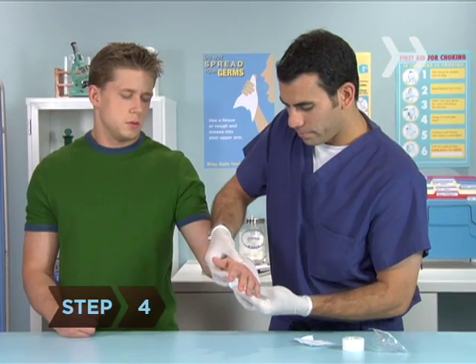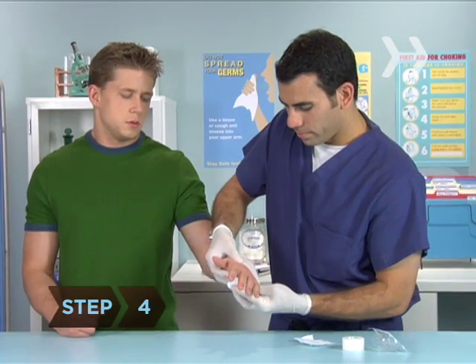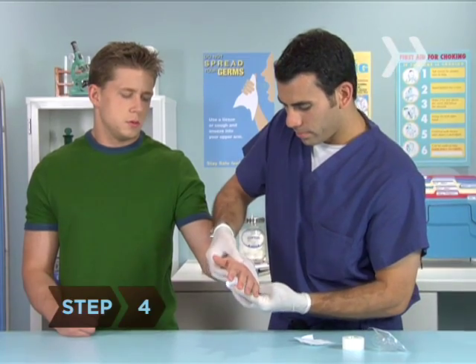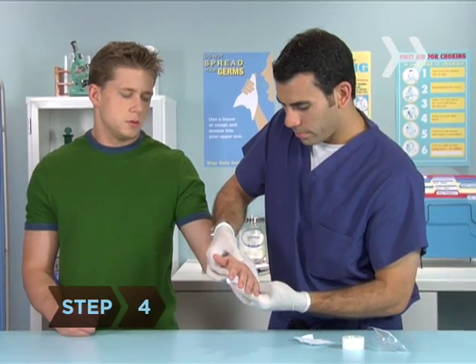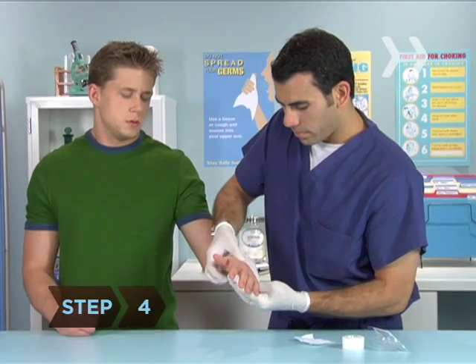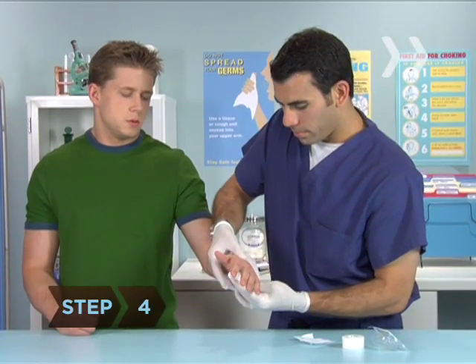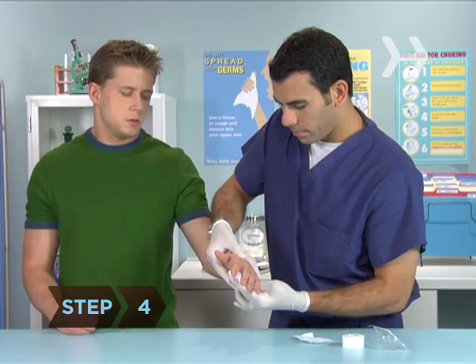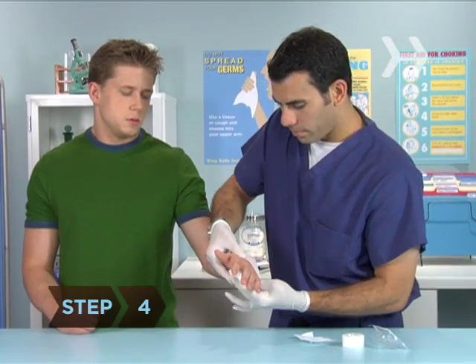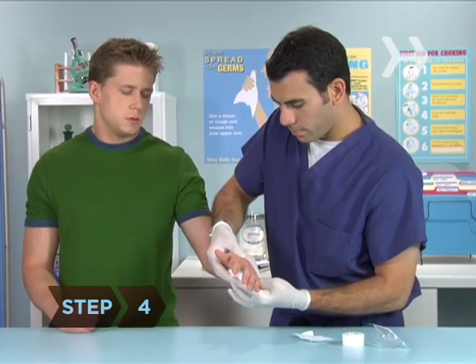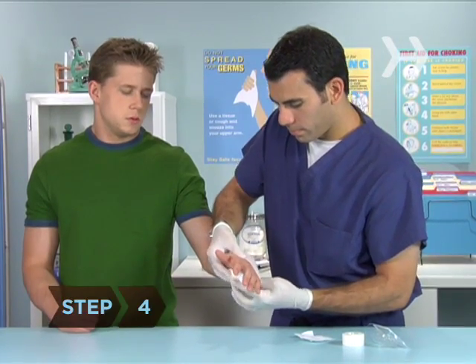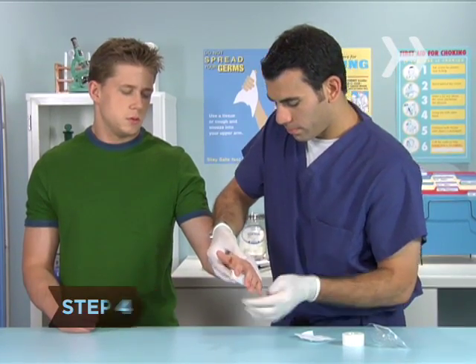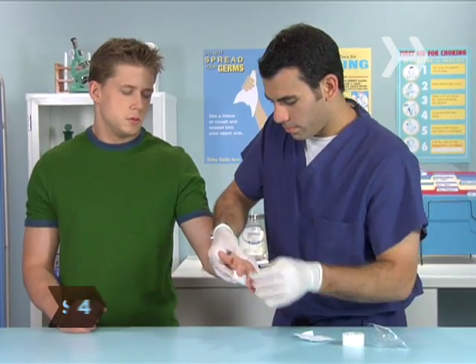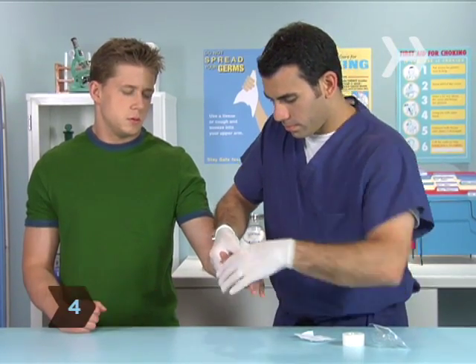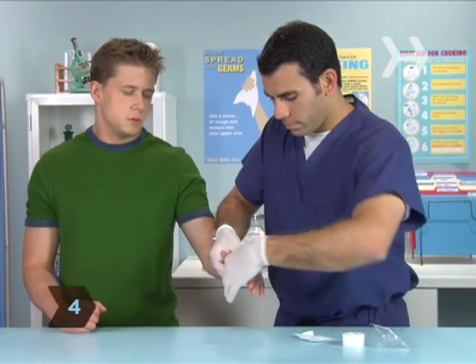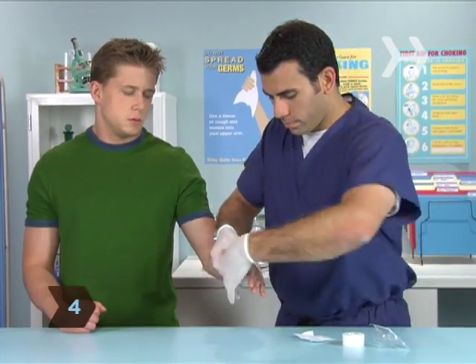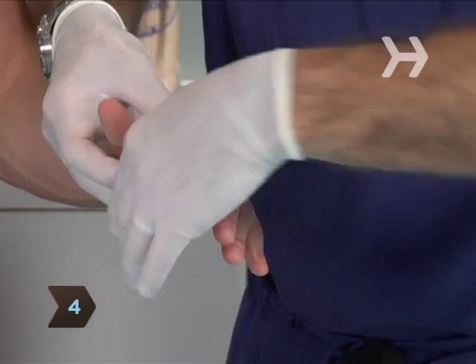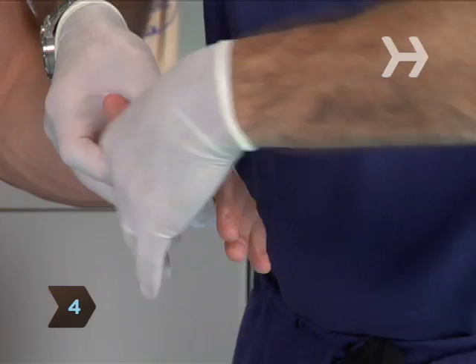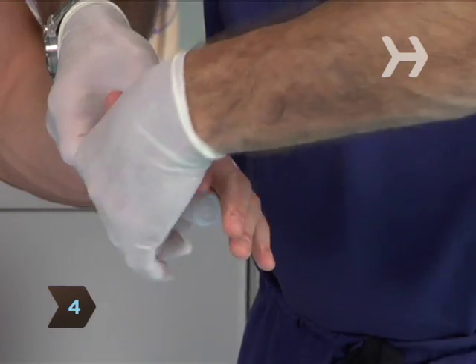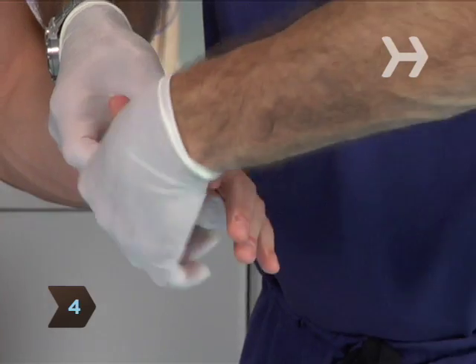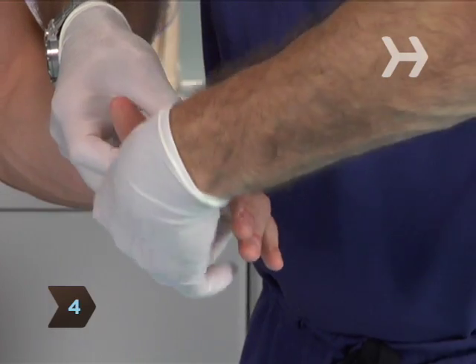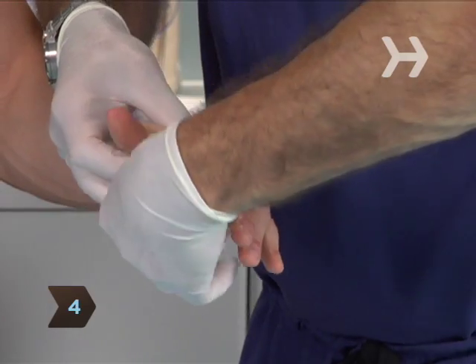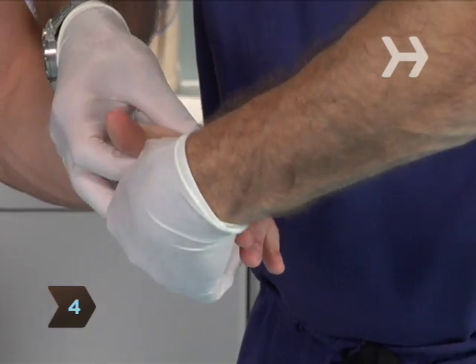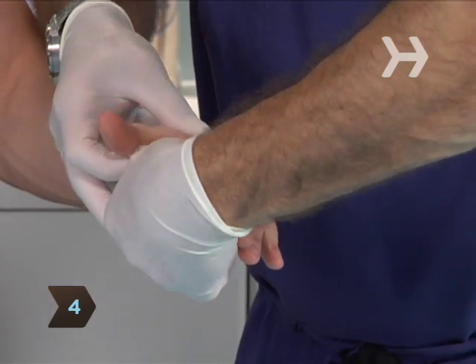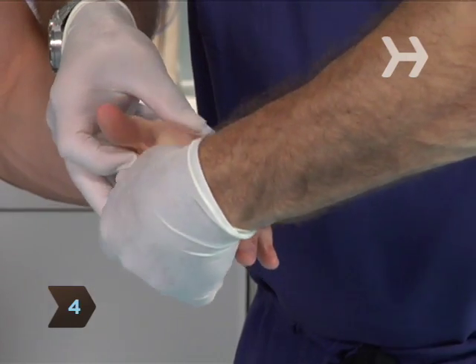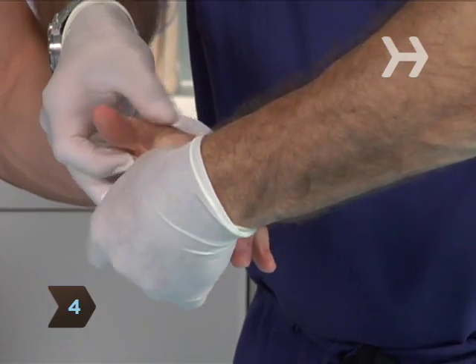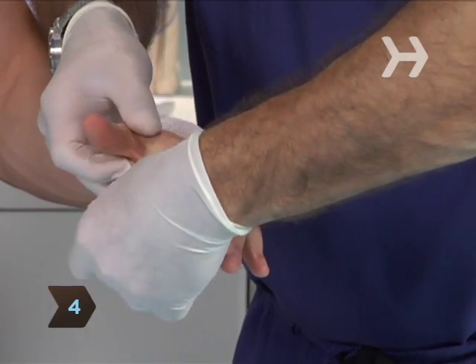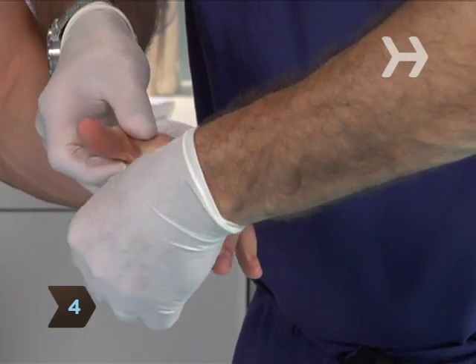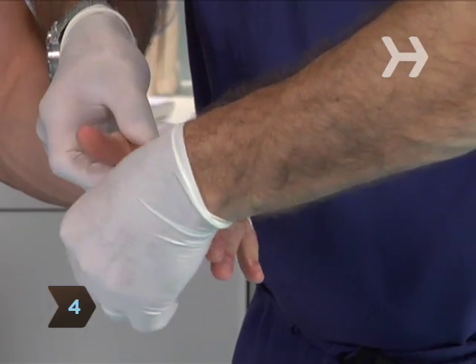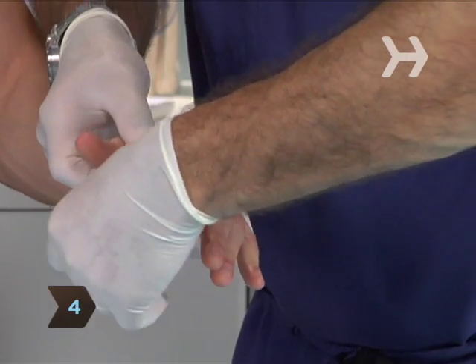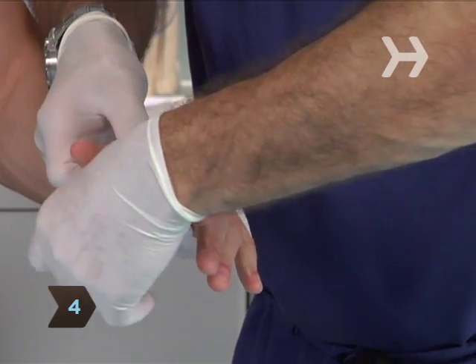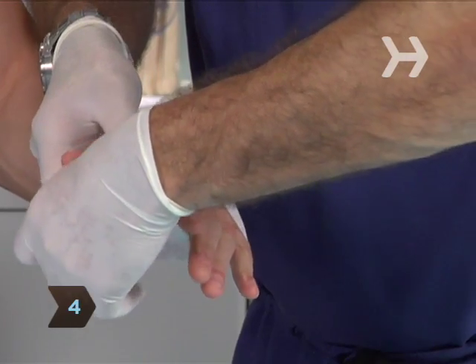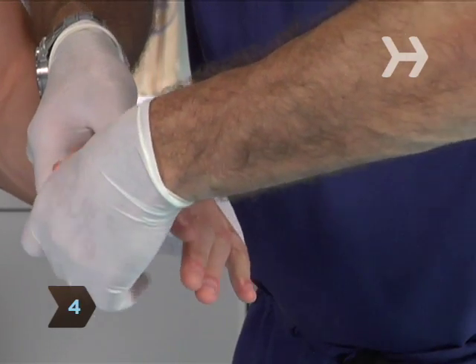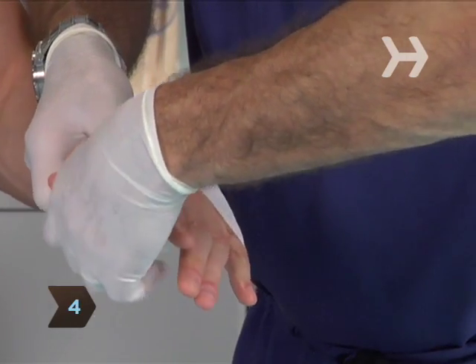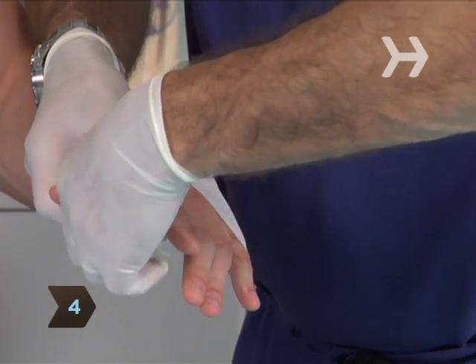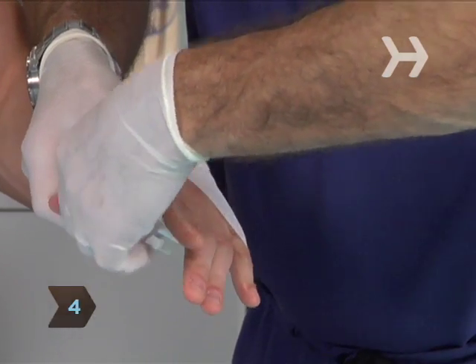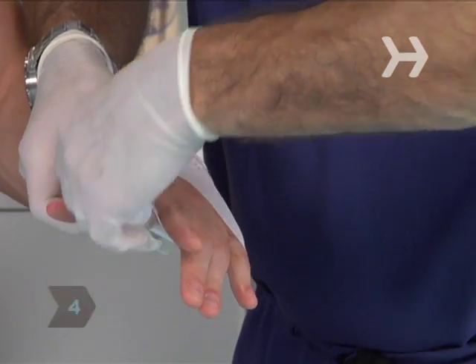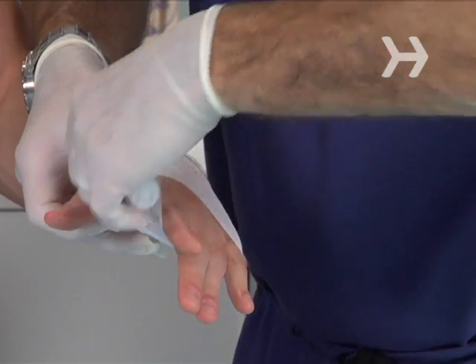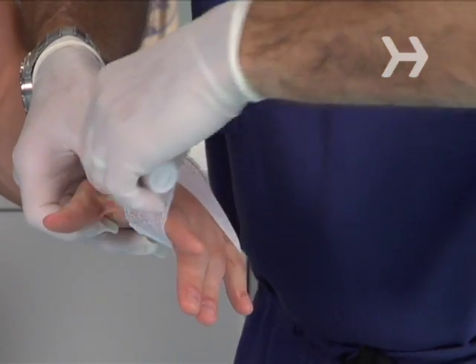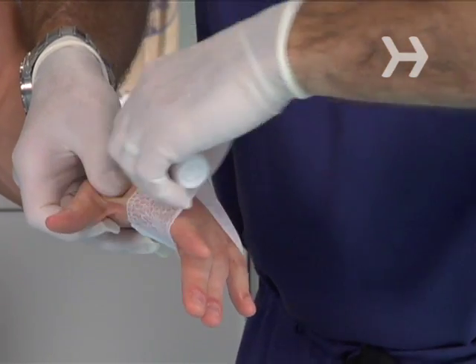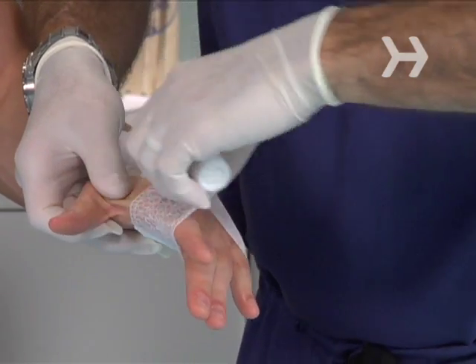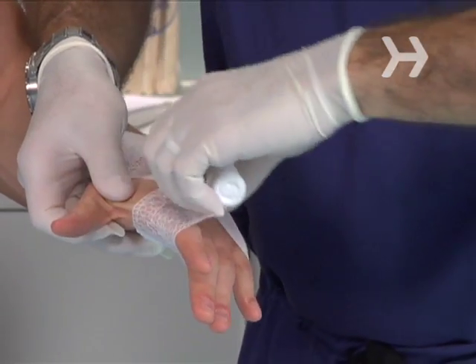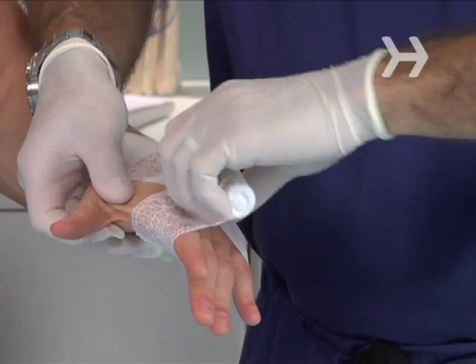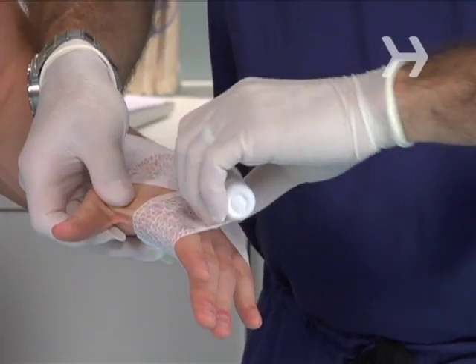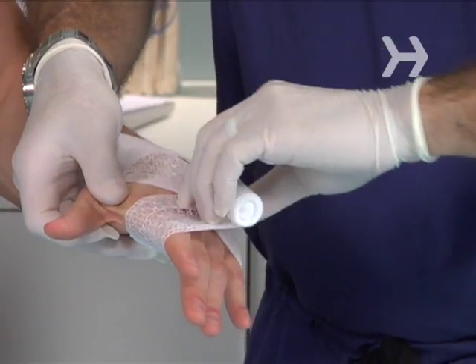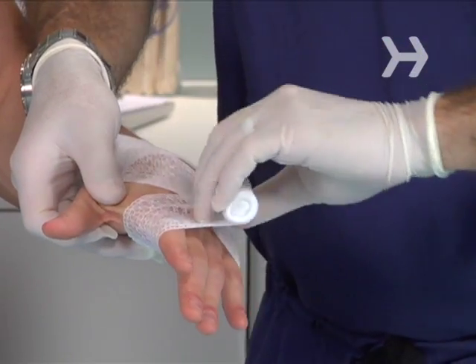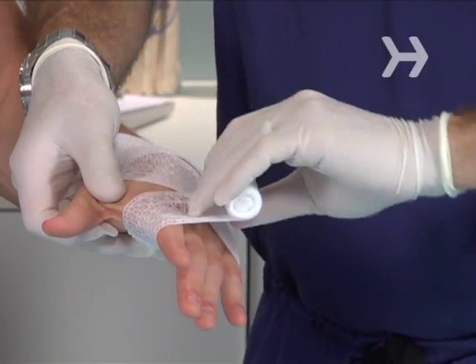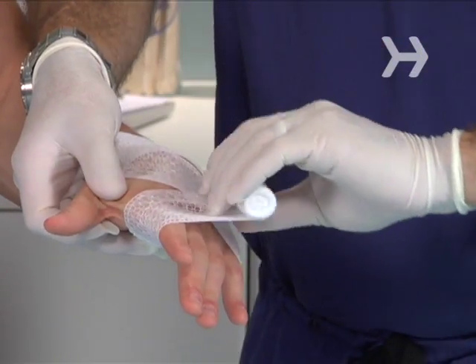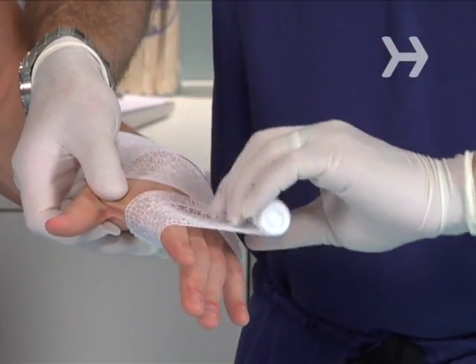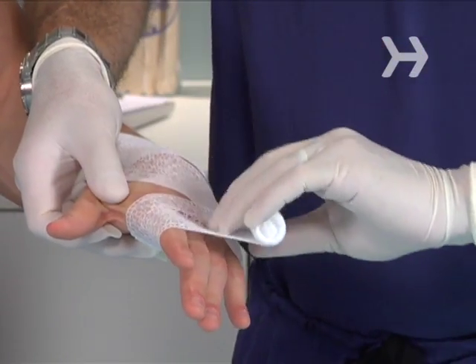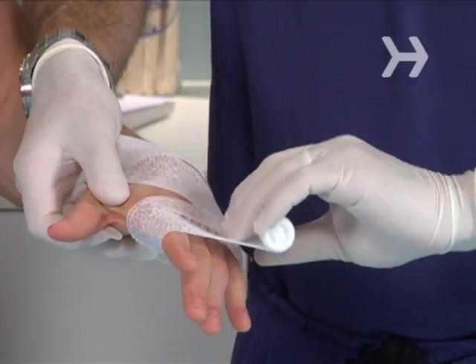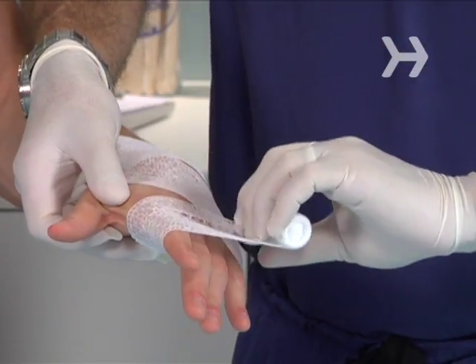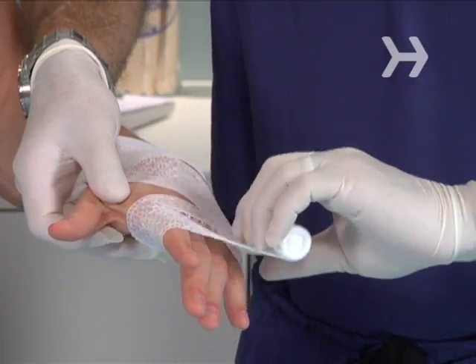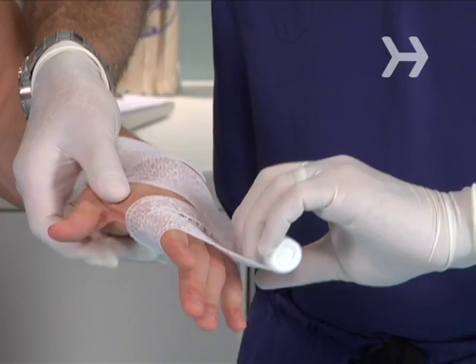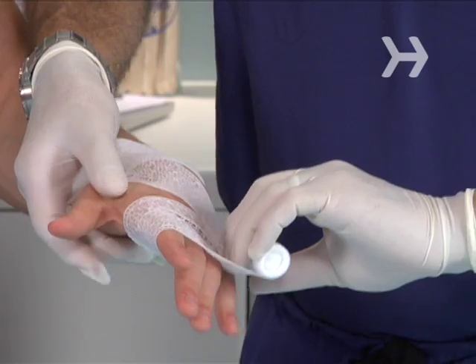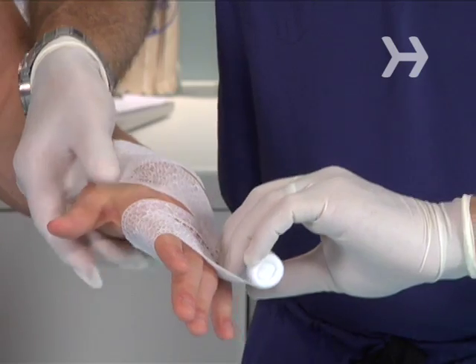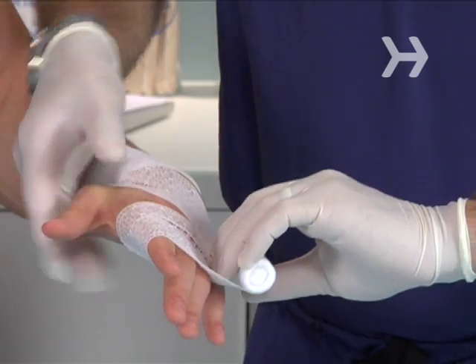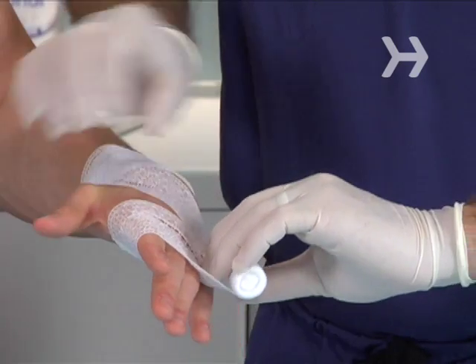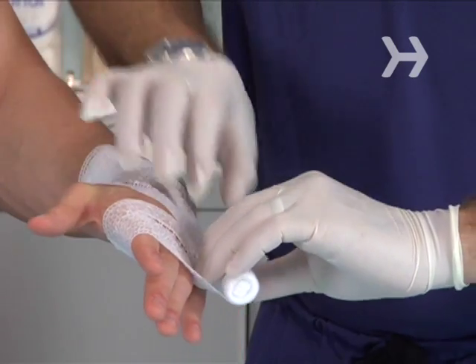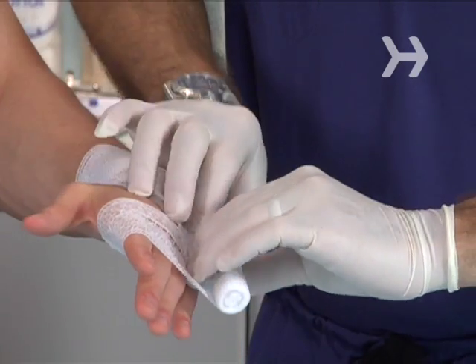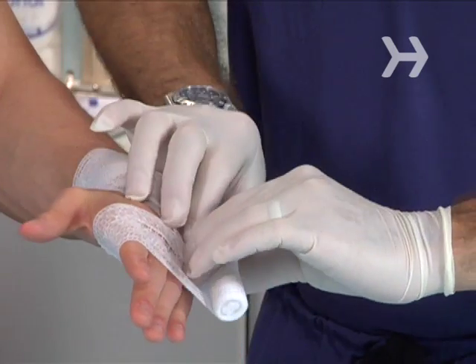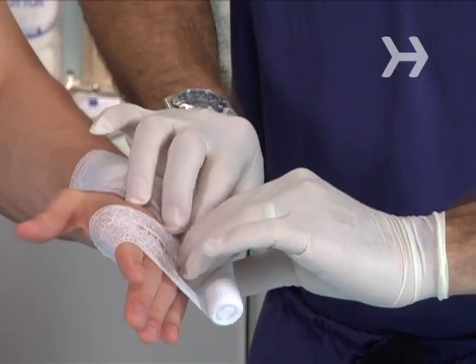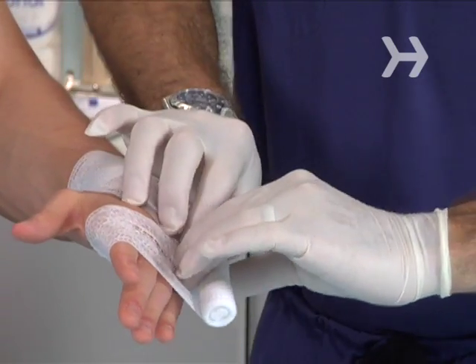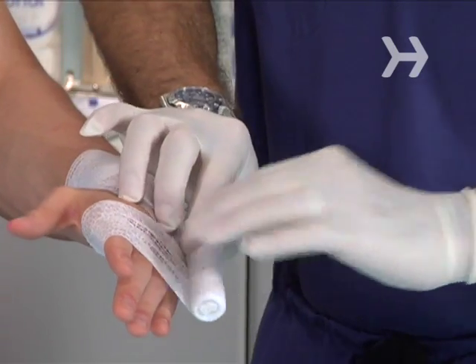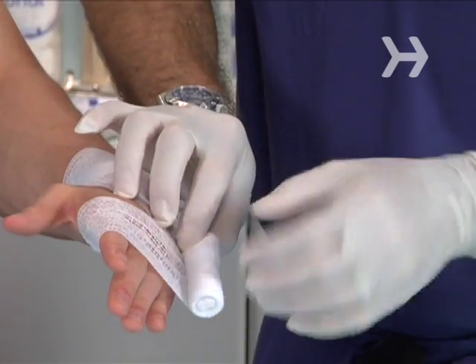Step 4. Bring the bandage across the ring, middle, and index fingers, making sure to leave the fingertips exposed.